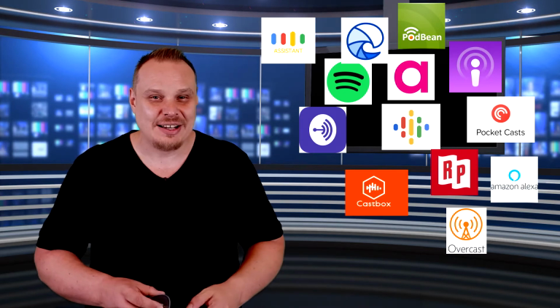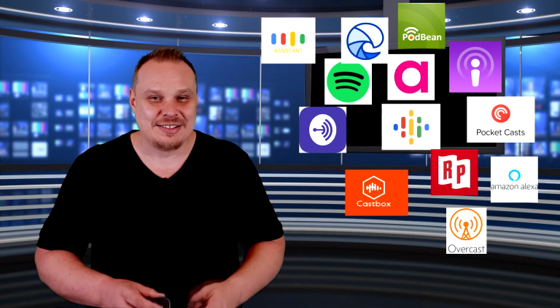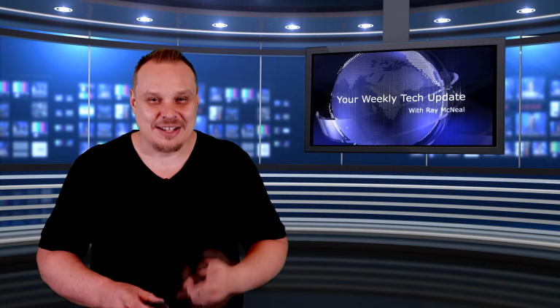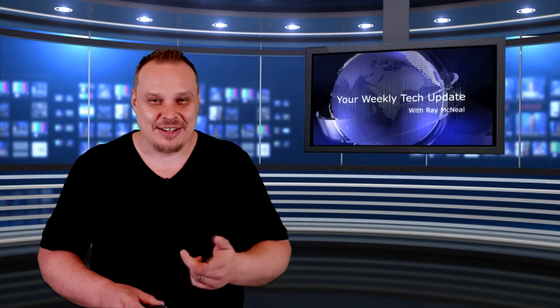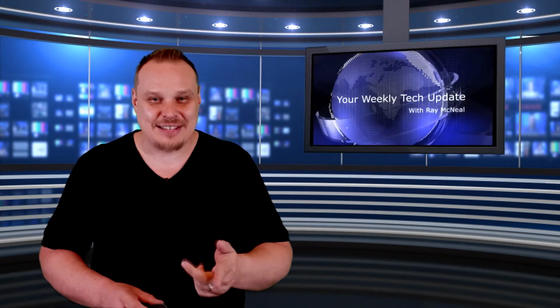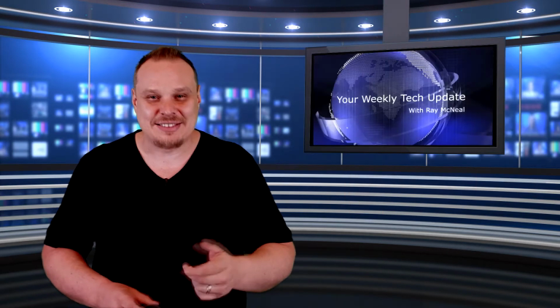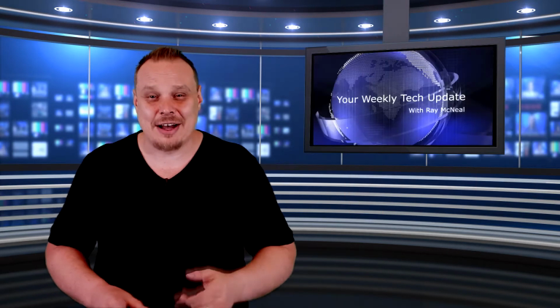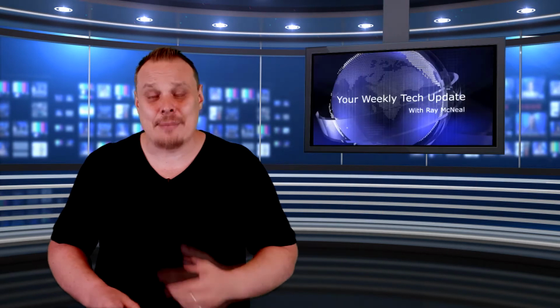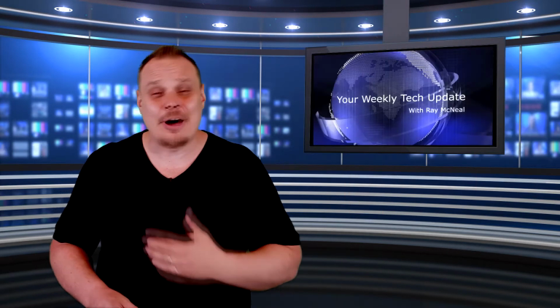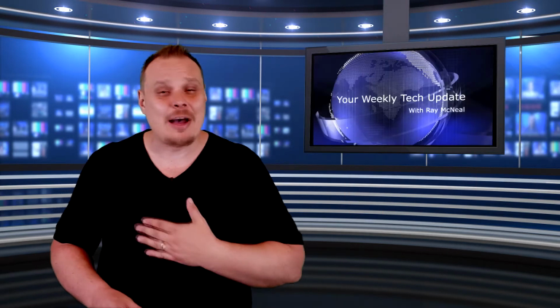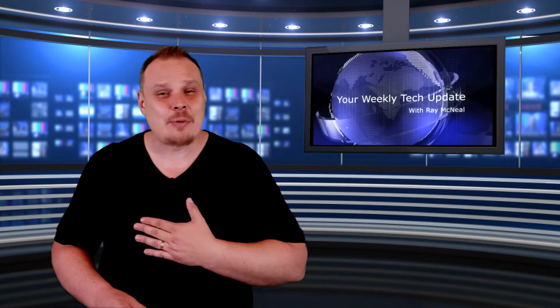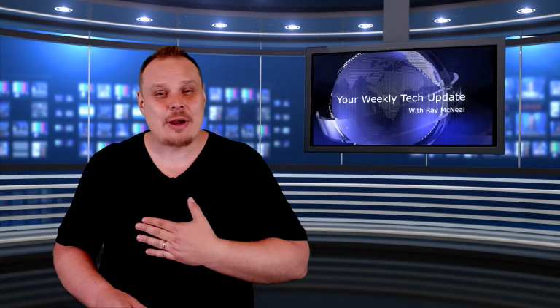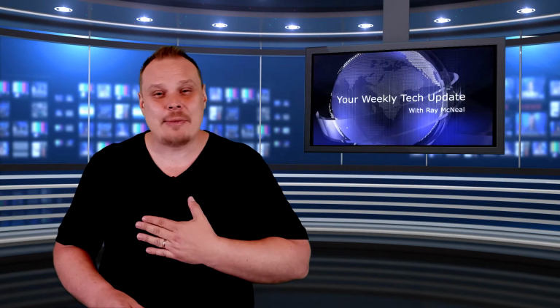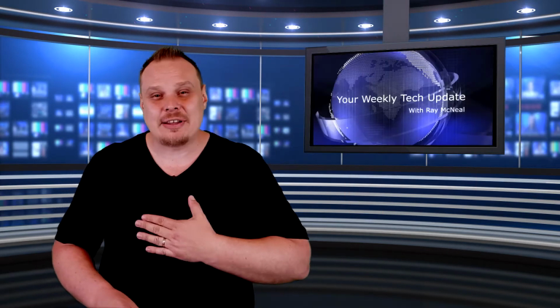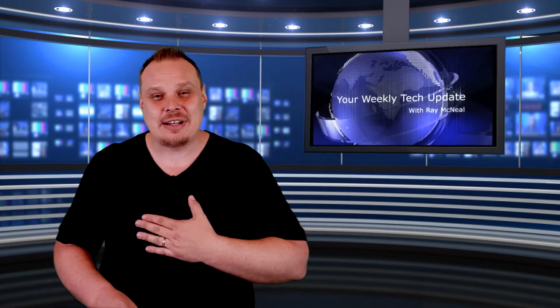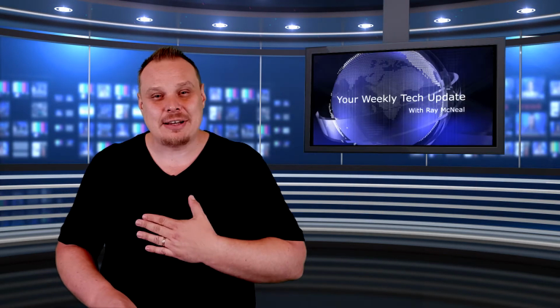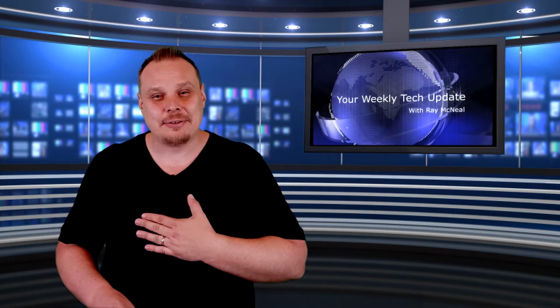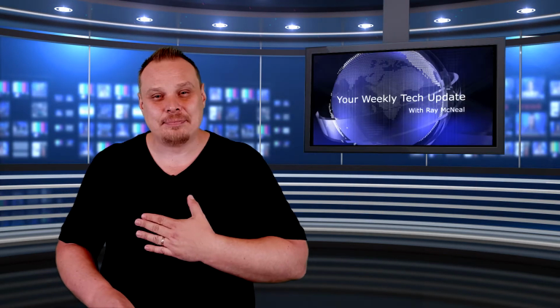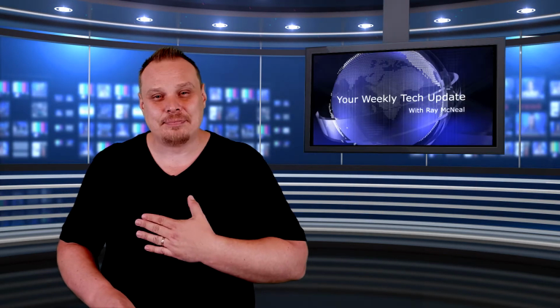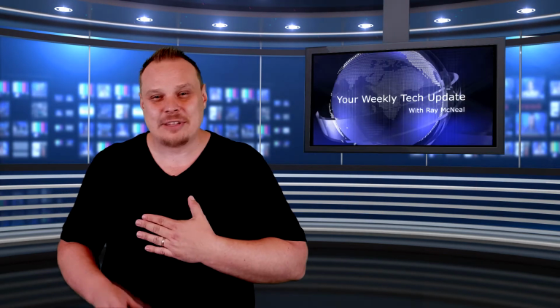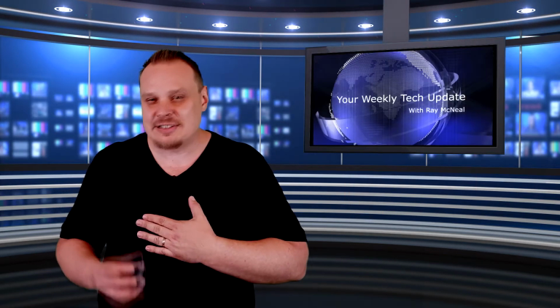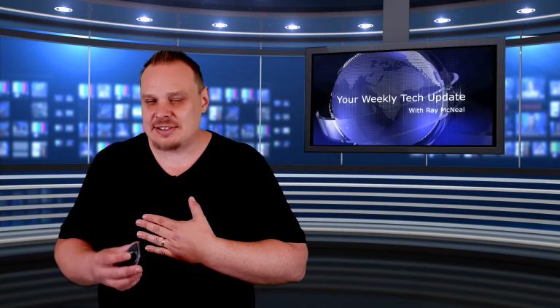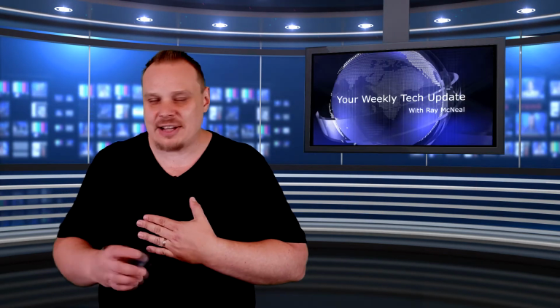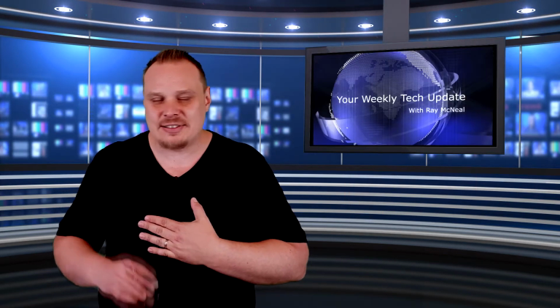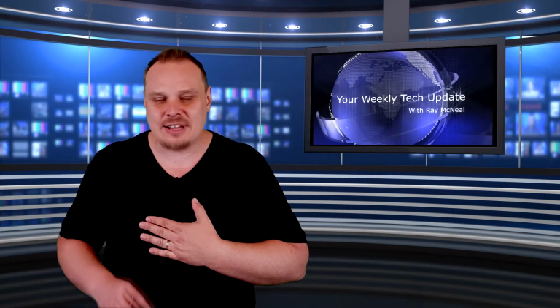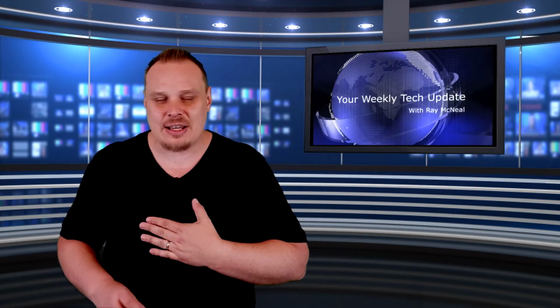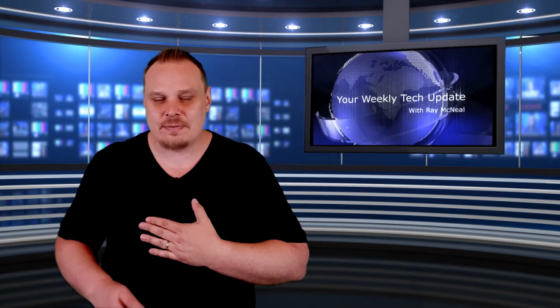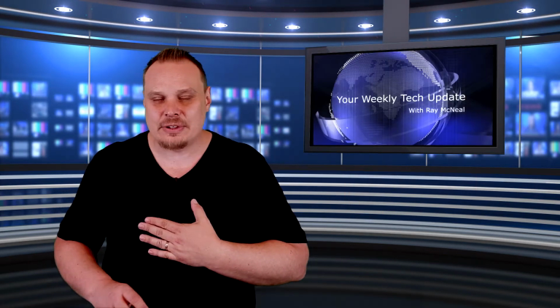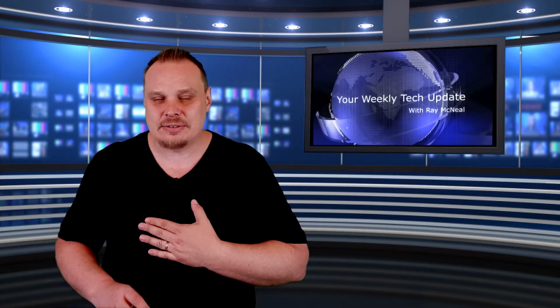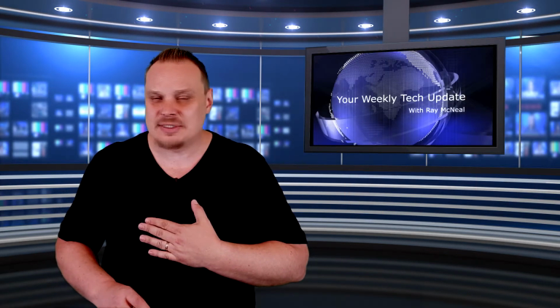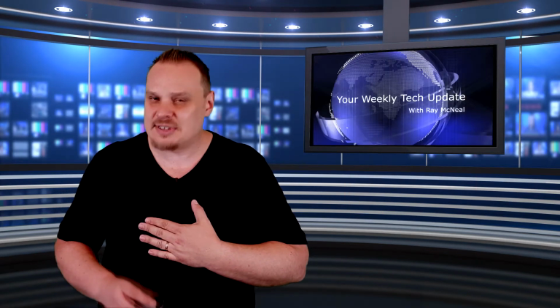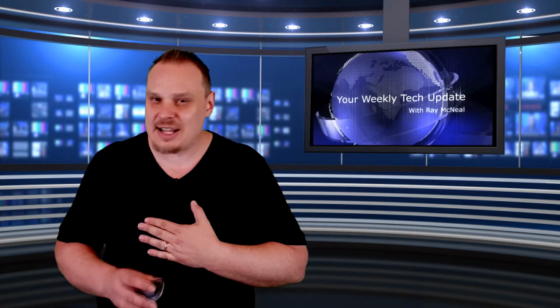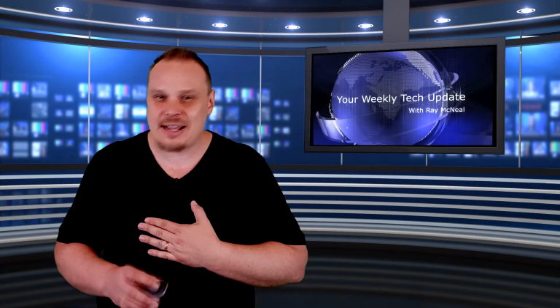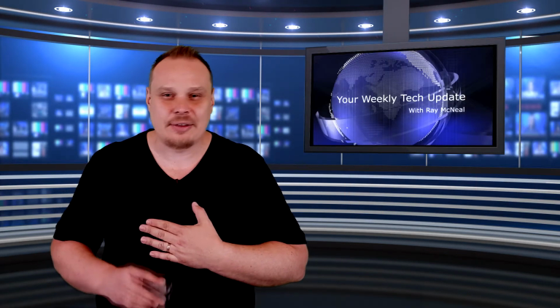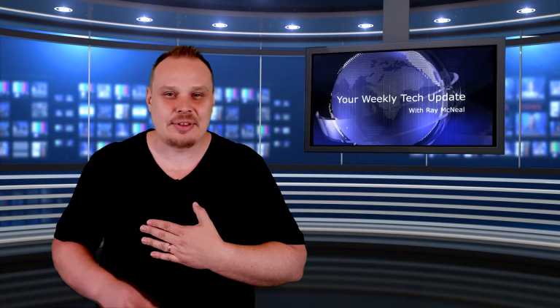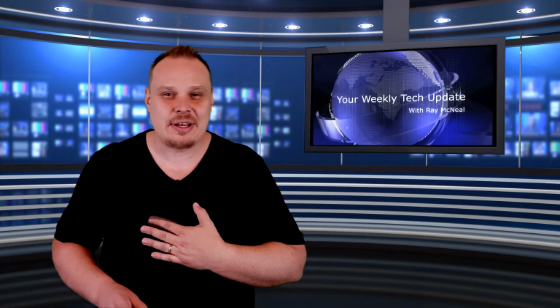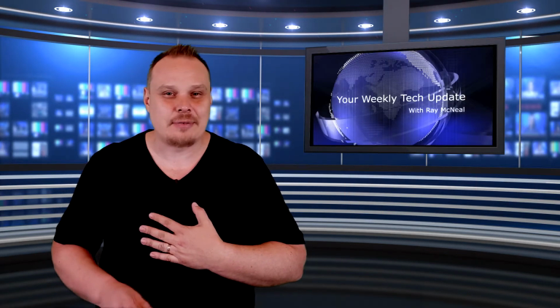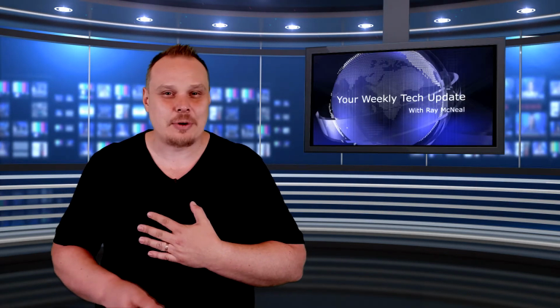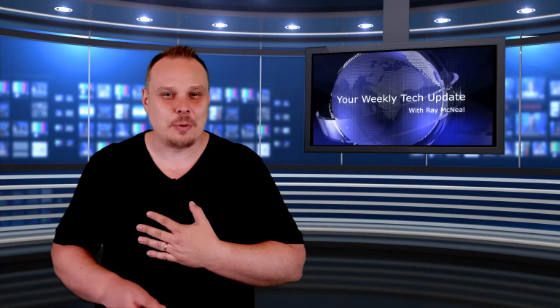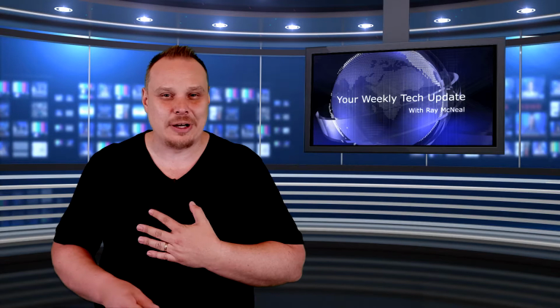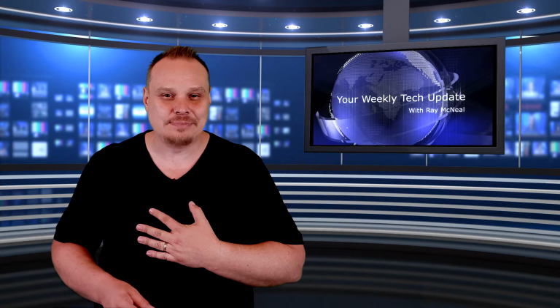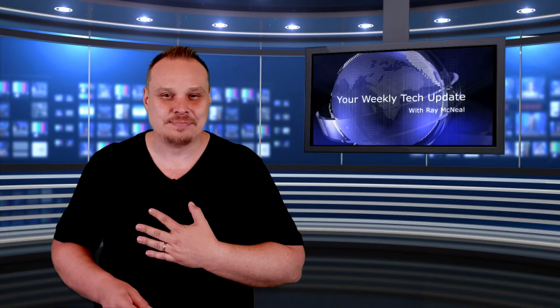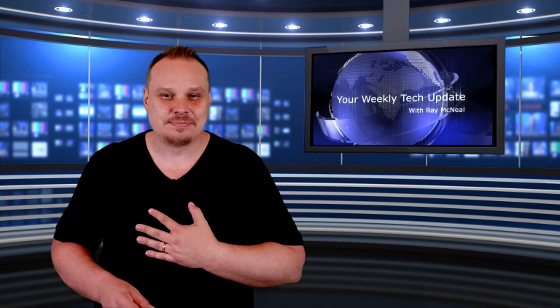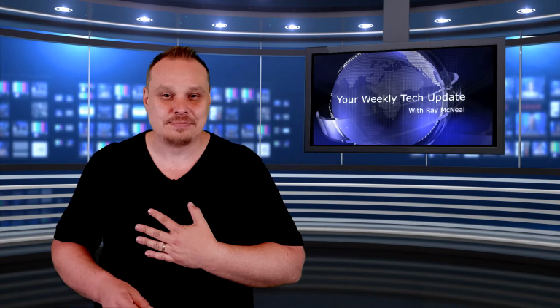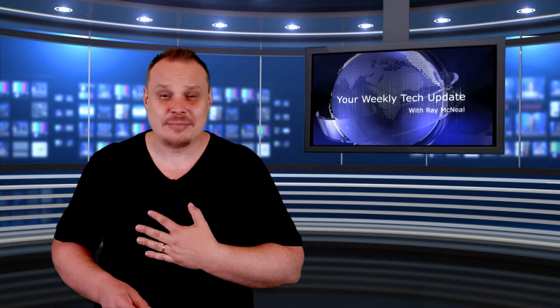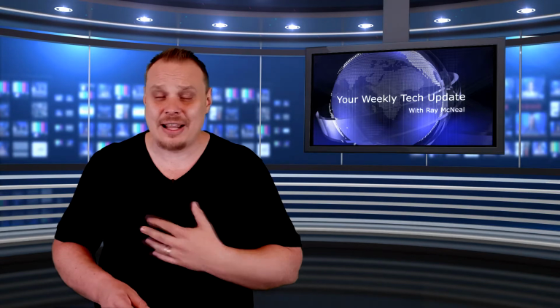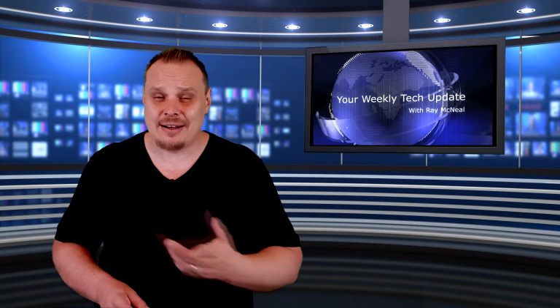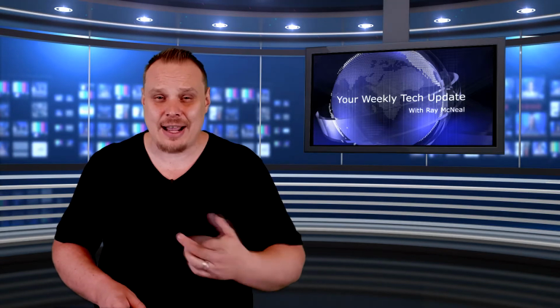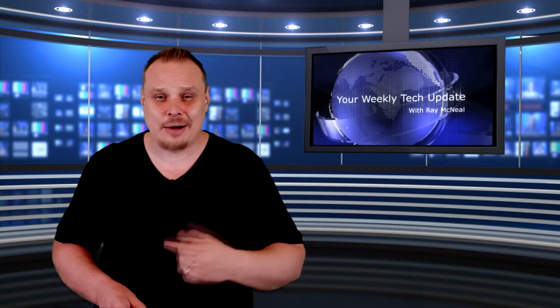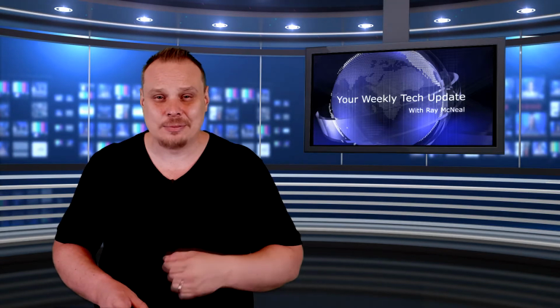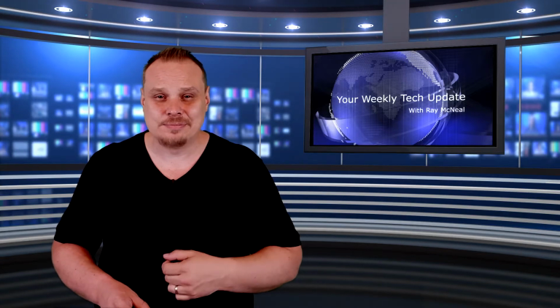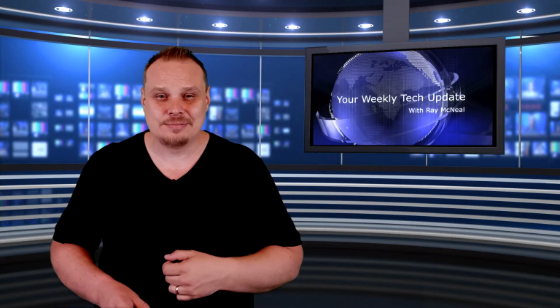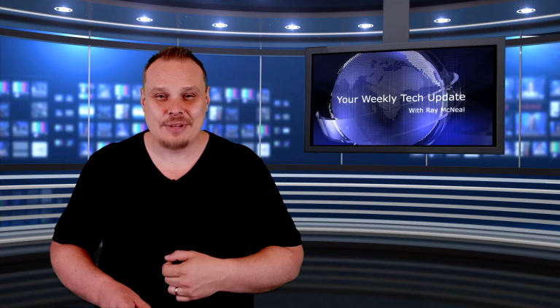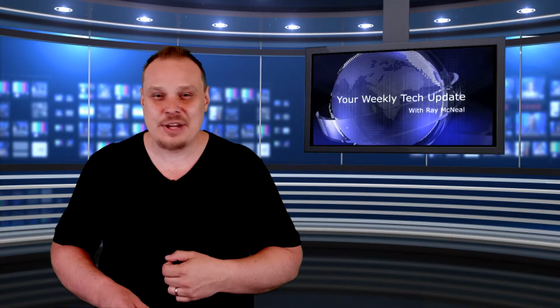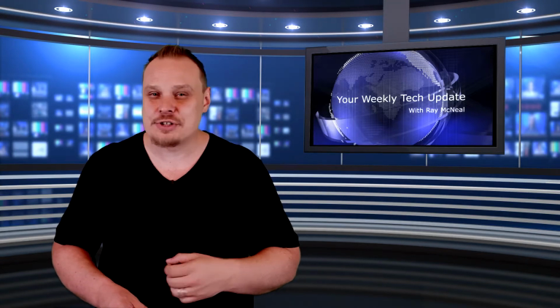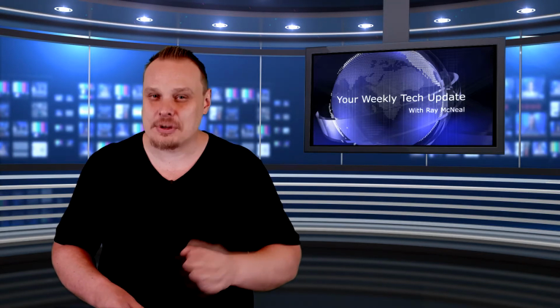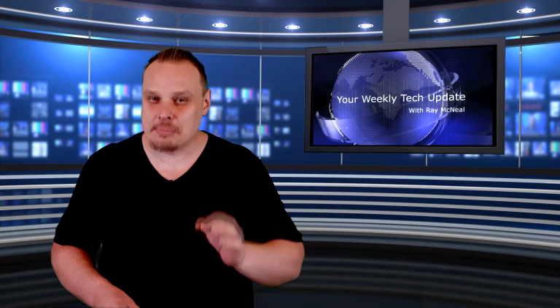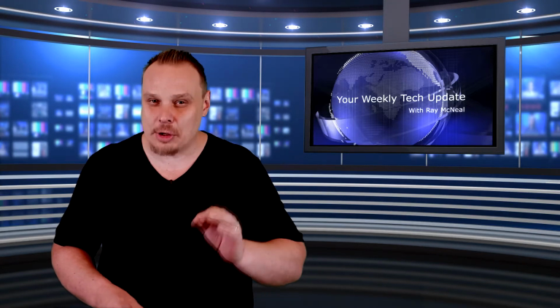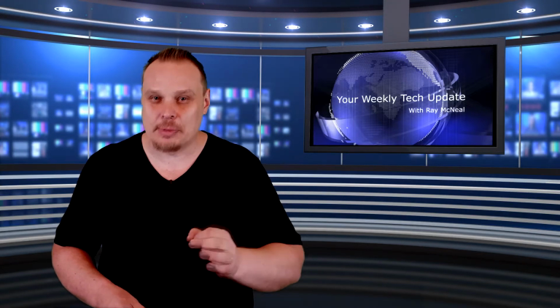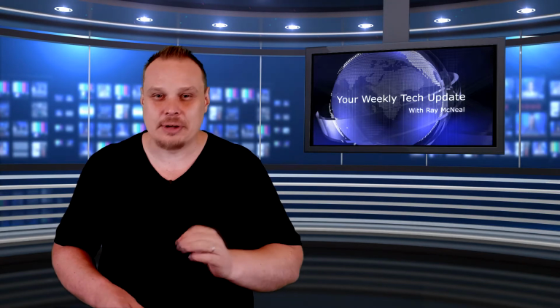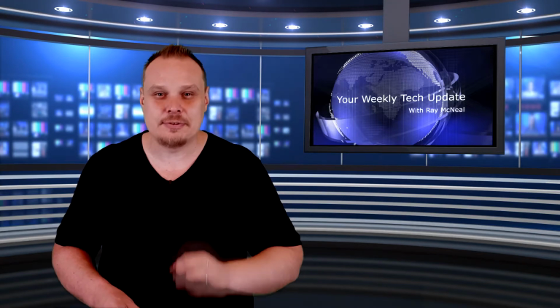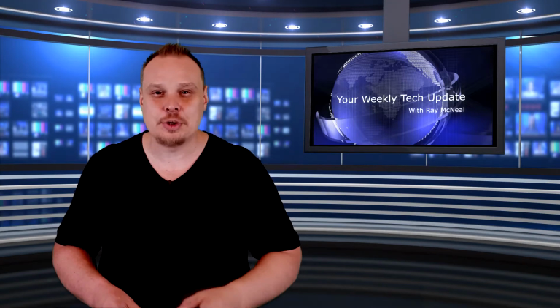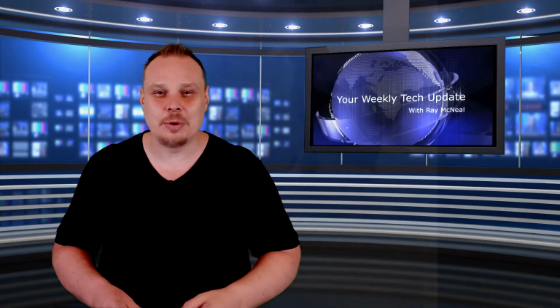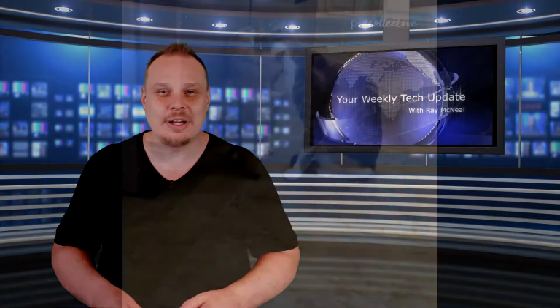Until next time, I'm Ray McNeil. Stay safe and stay healthy, everyone. And now, here's your moment of joy.